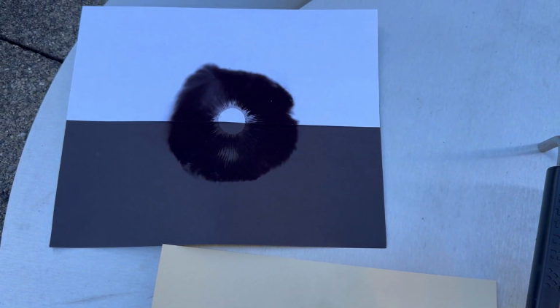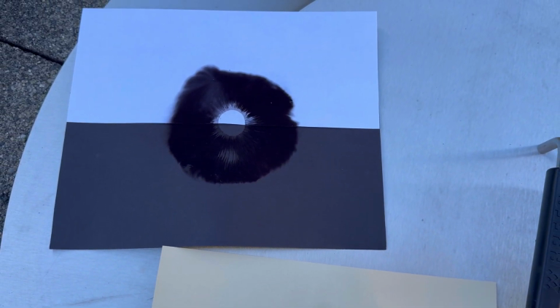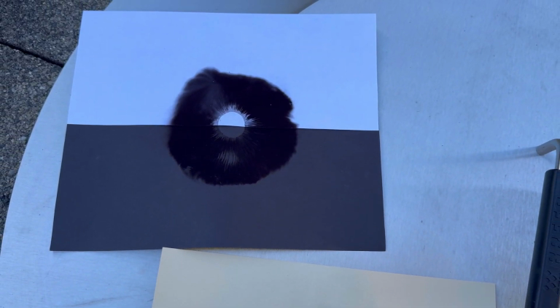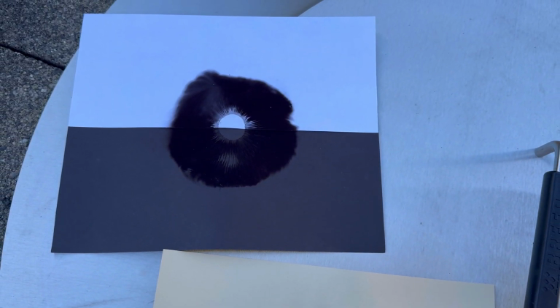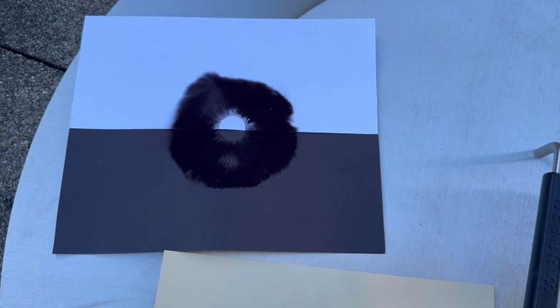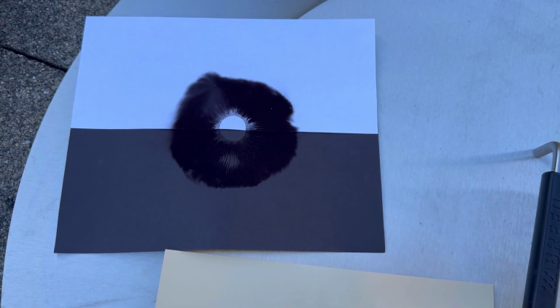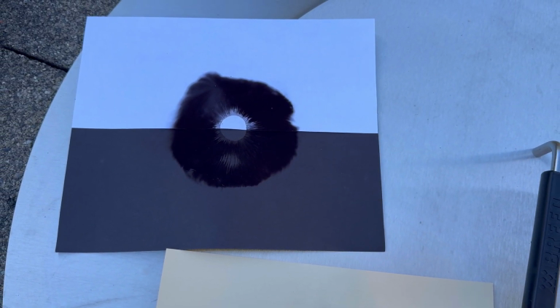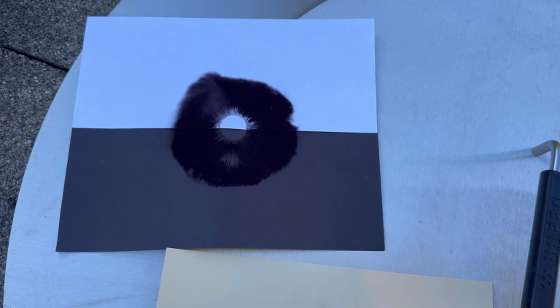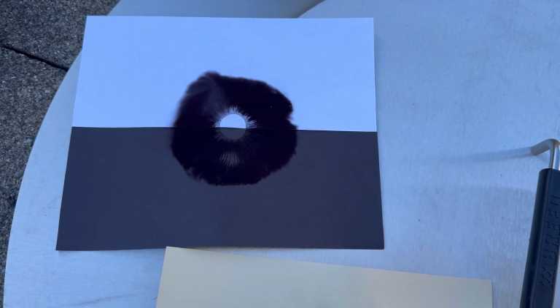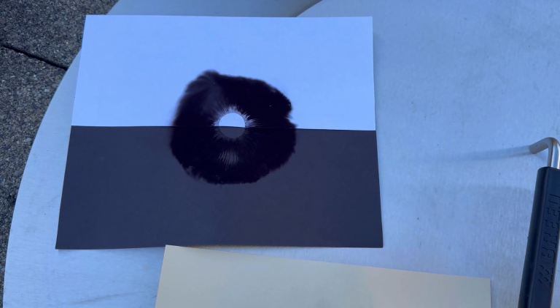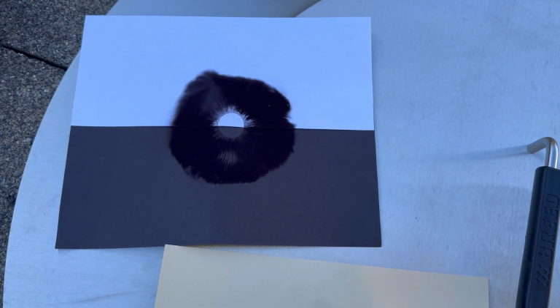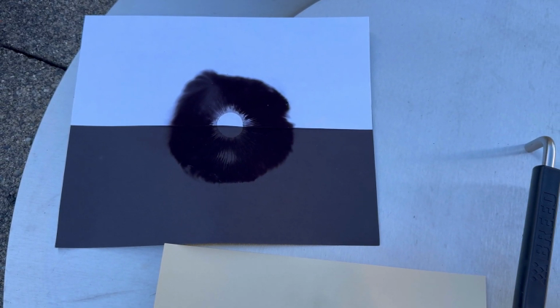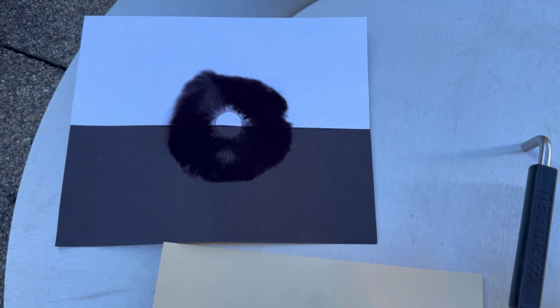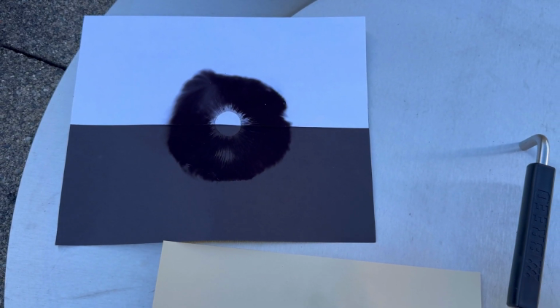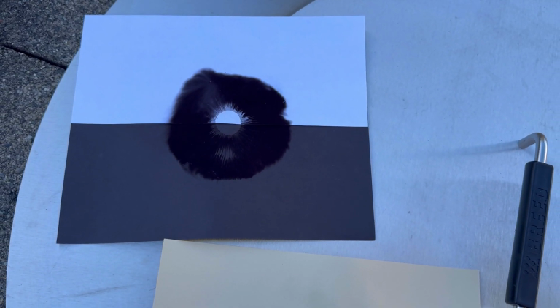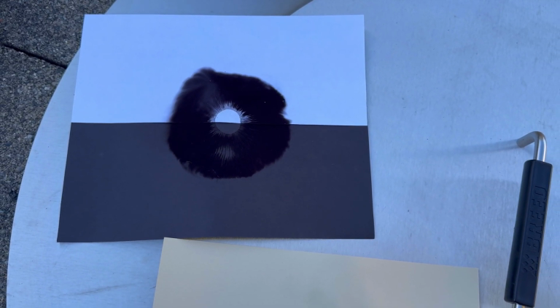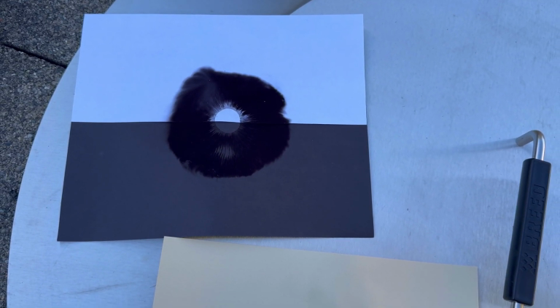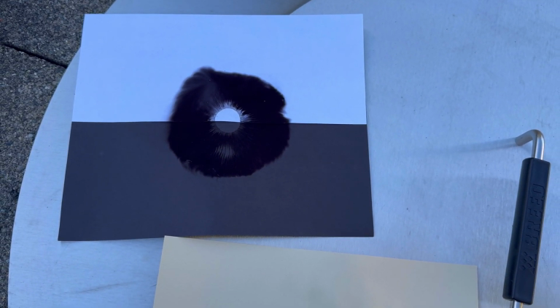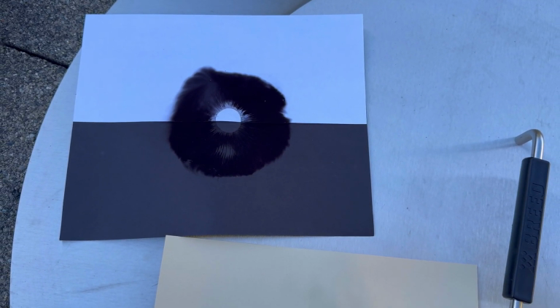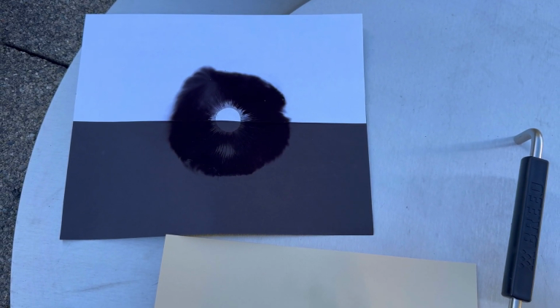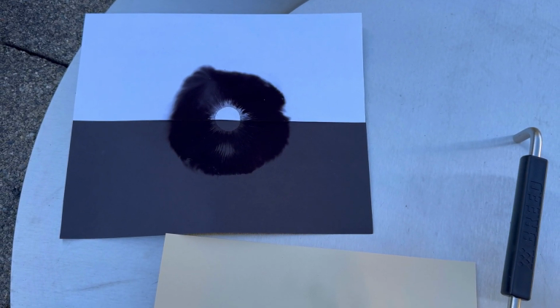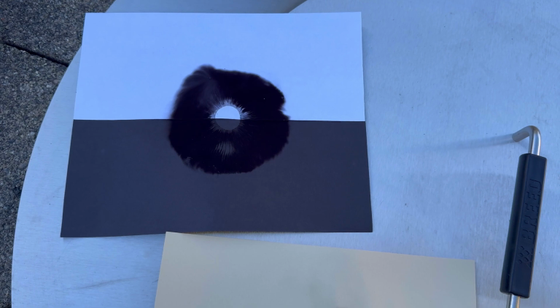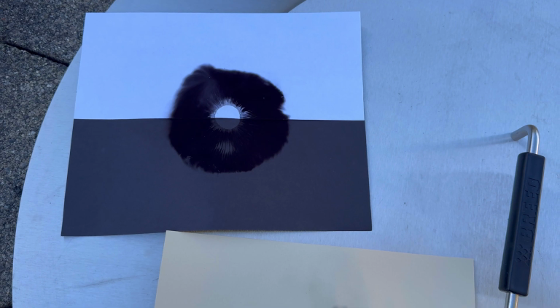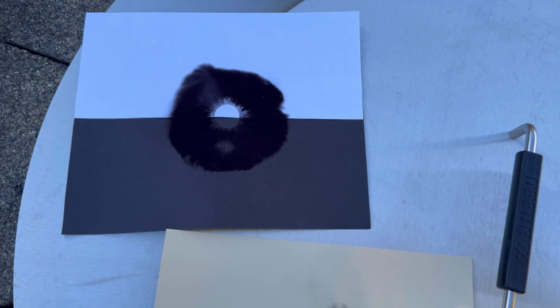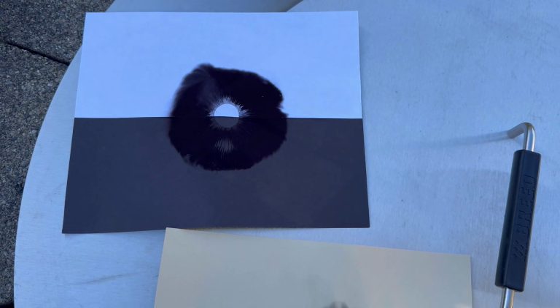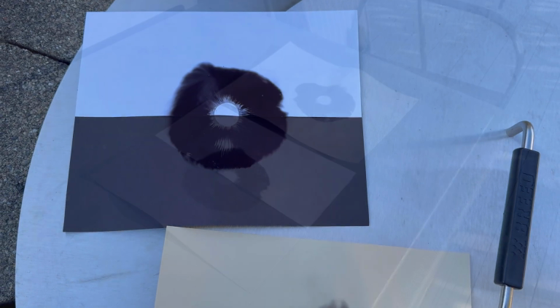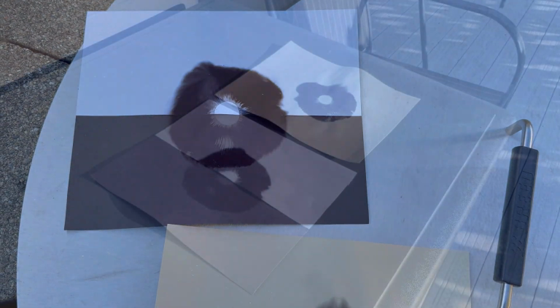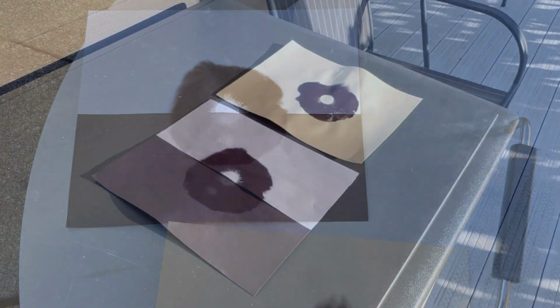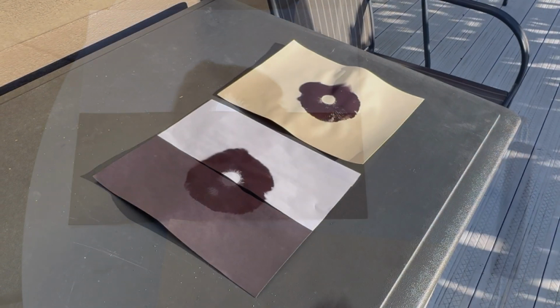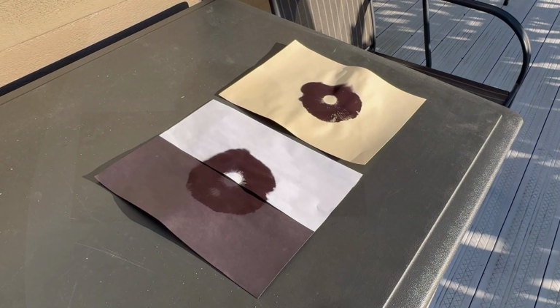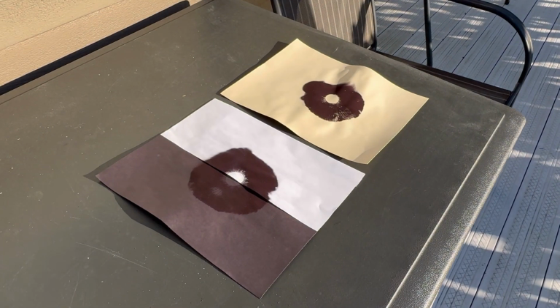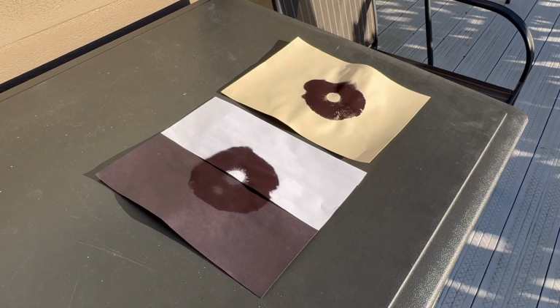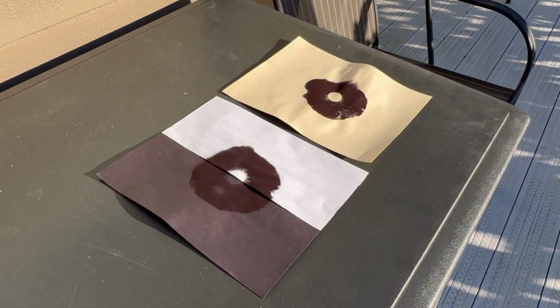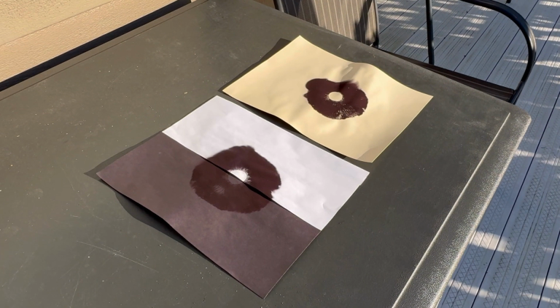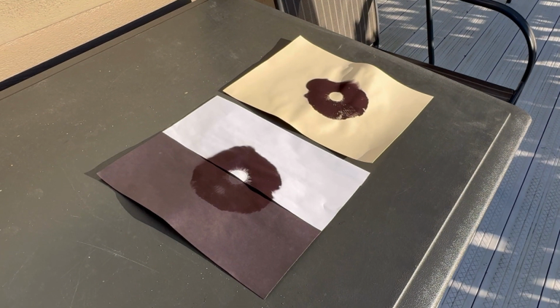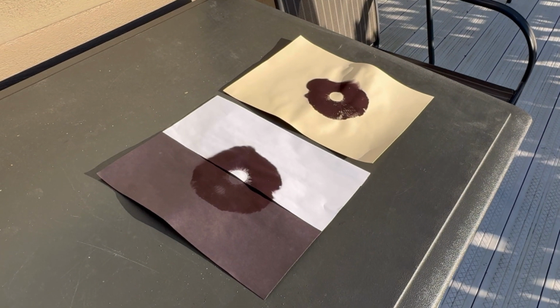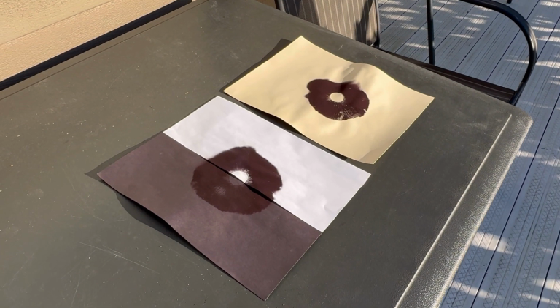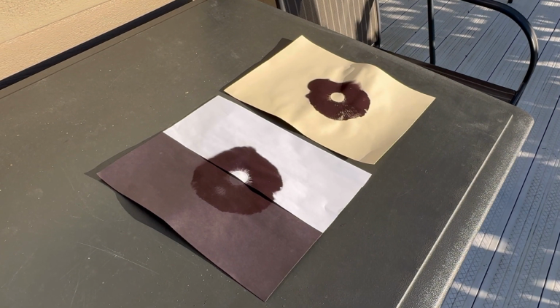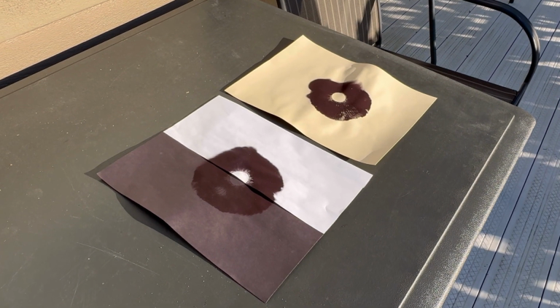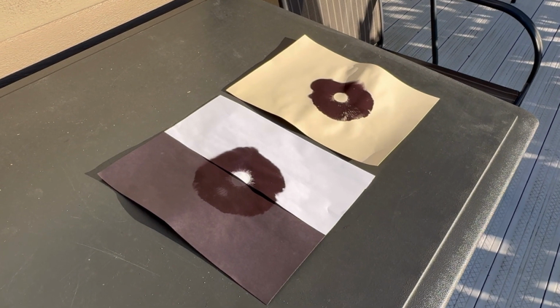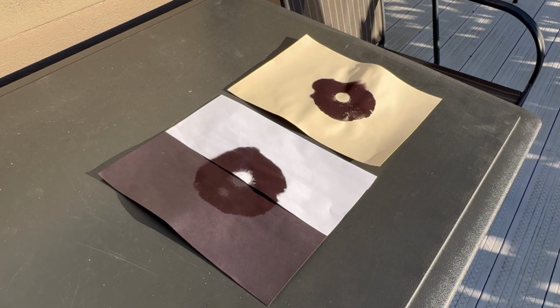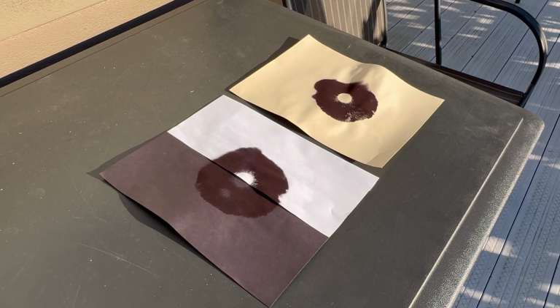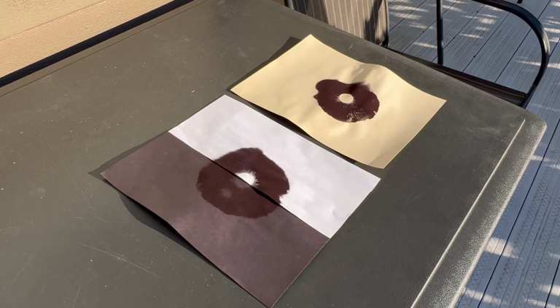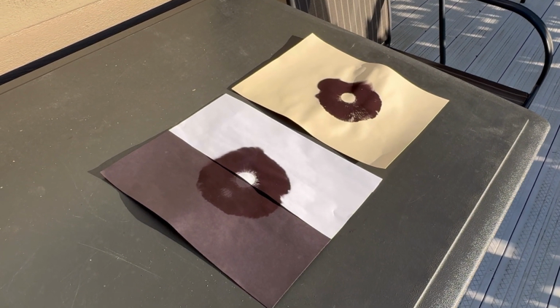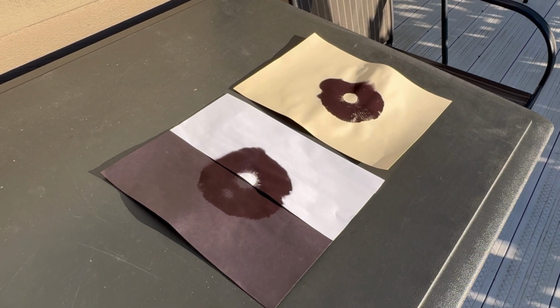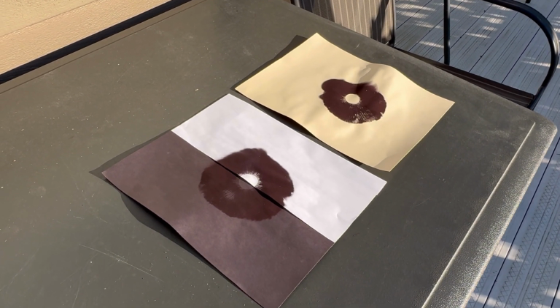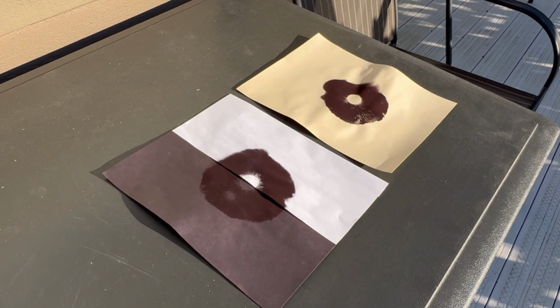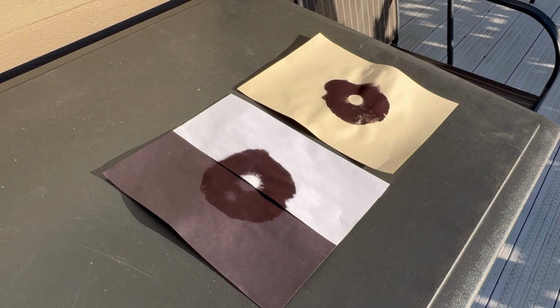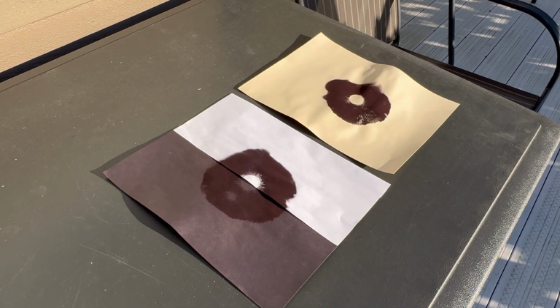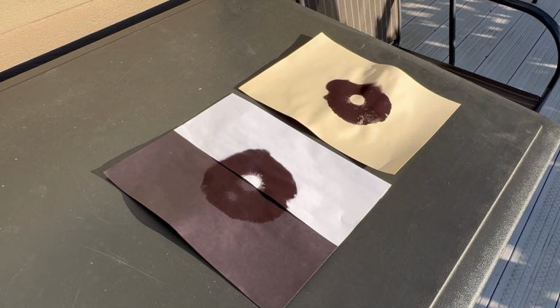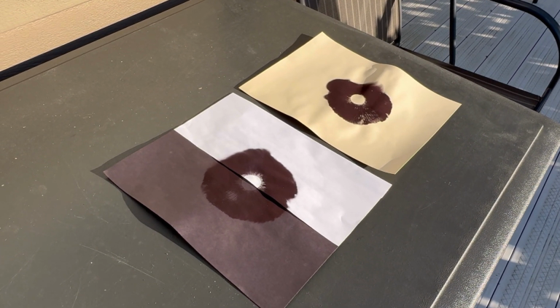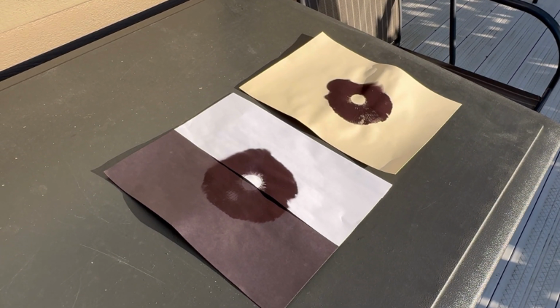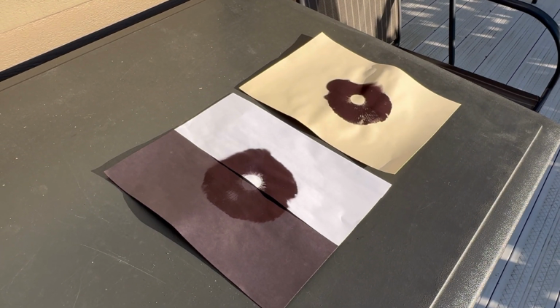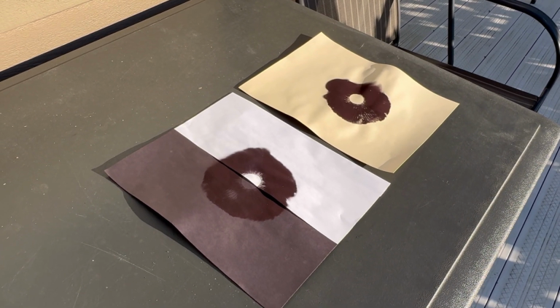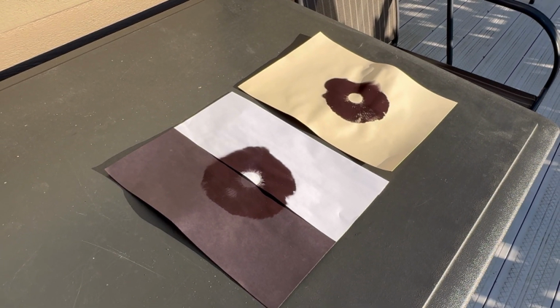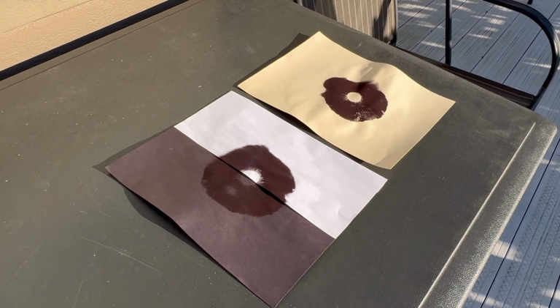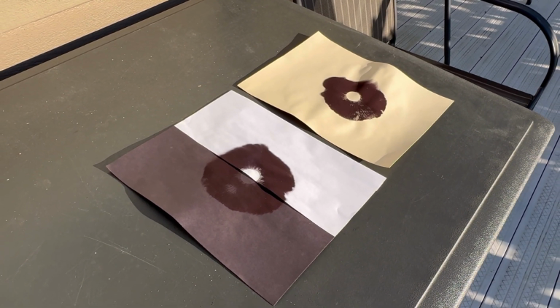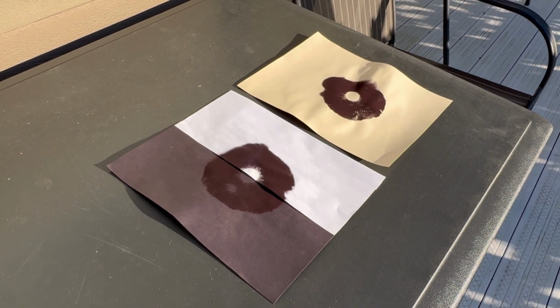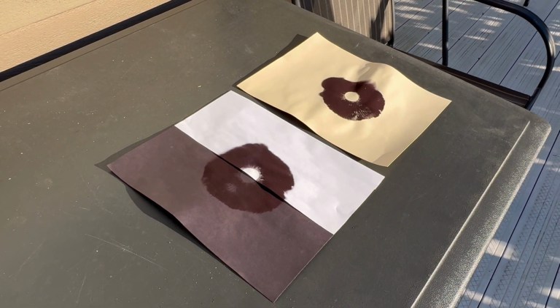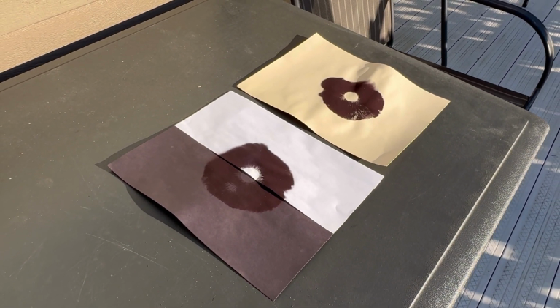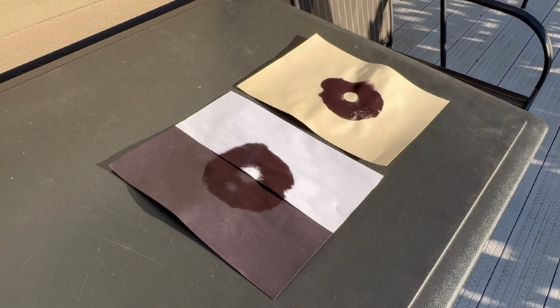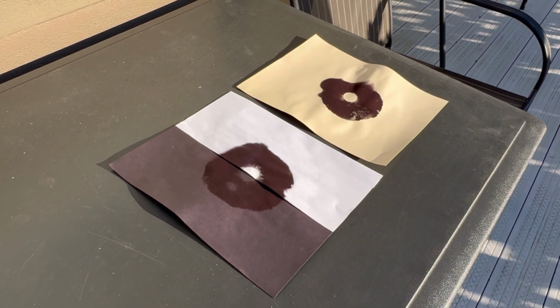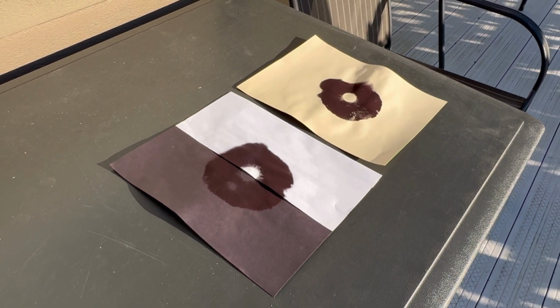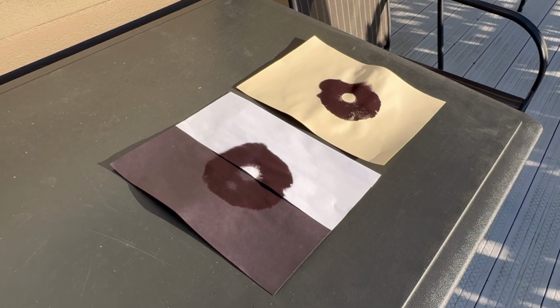Thanks for watching and I hope that you found this video helpful. I'm going to apply a couple of coats of hairspray to seal and preserve the spore prints, holding the hairspray about eight to ten inches away.